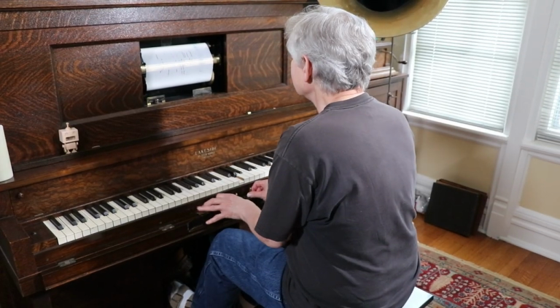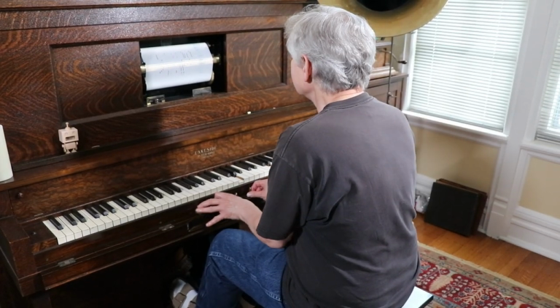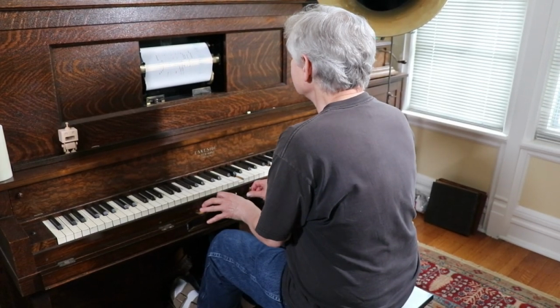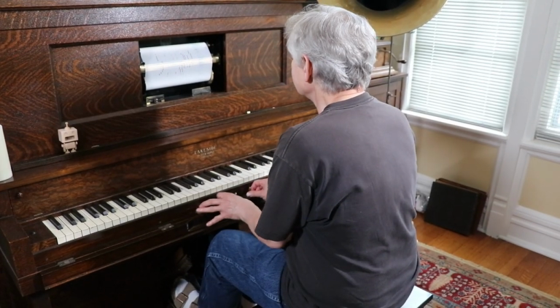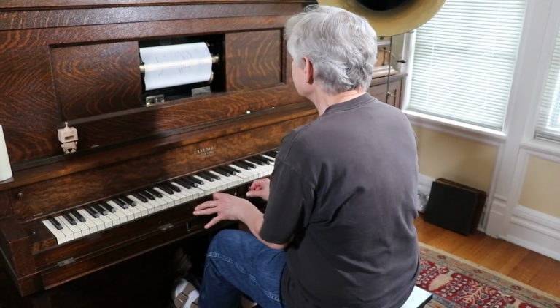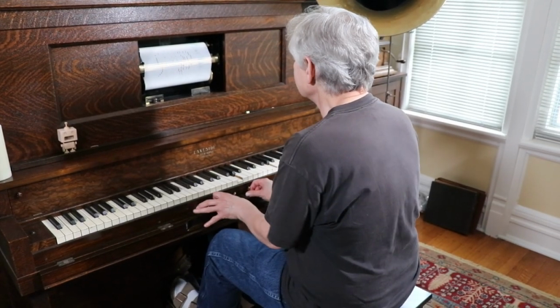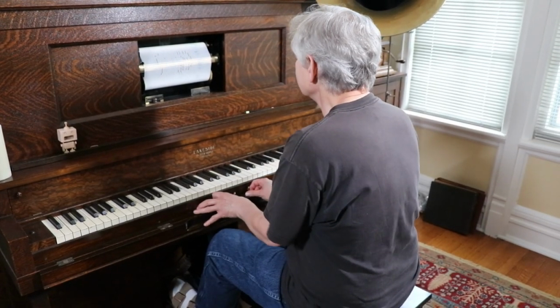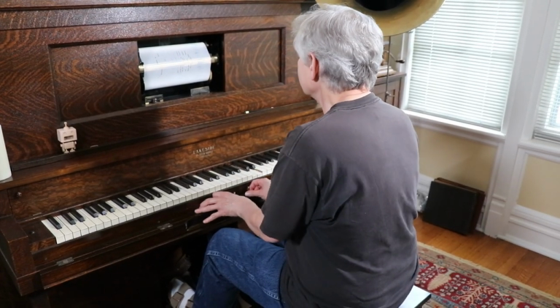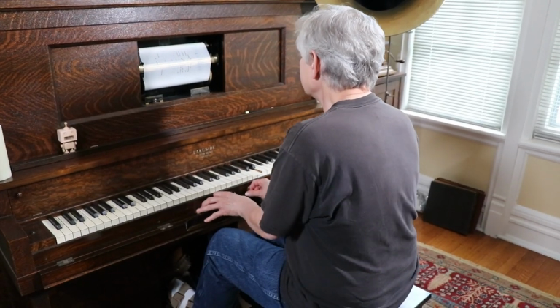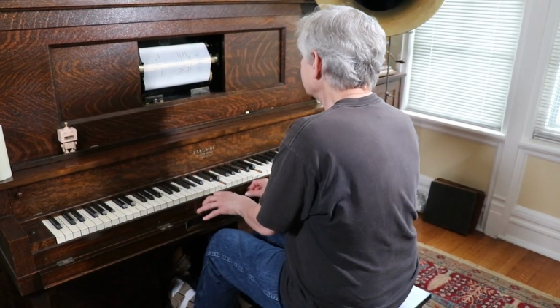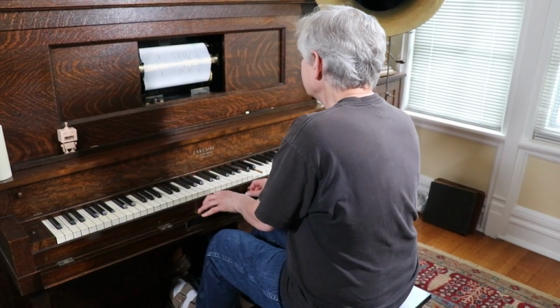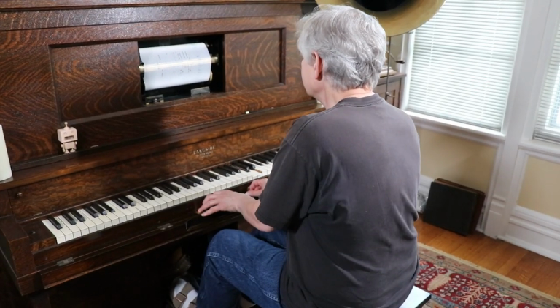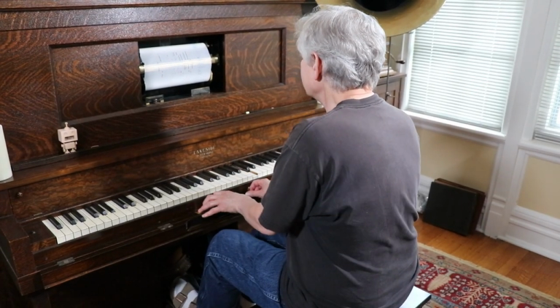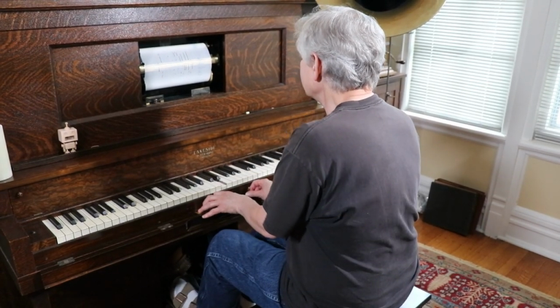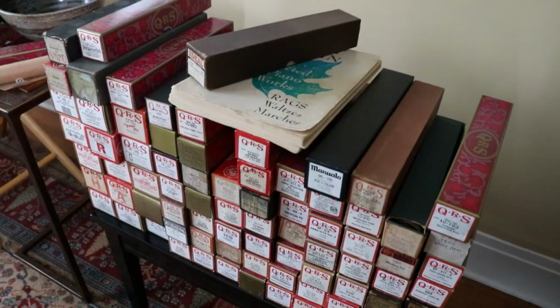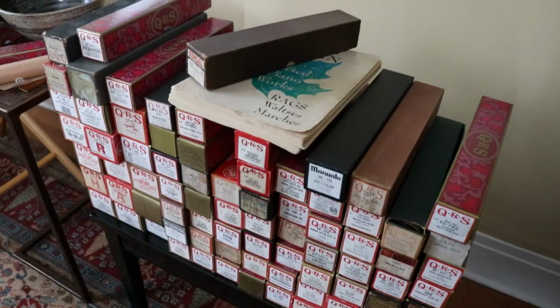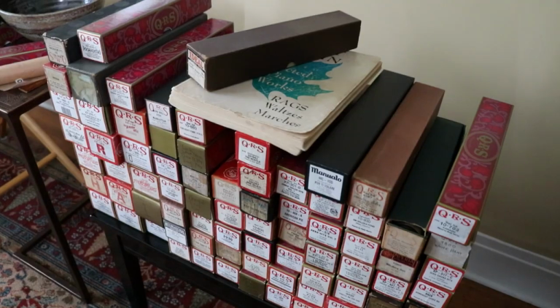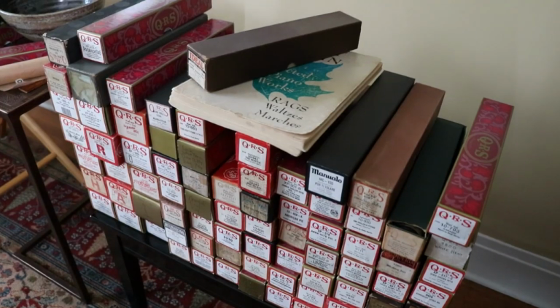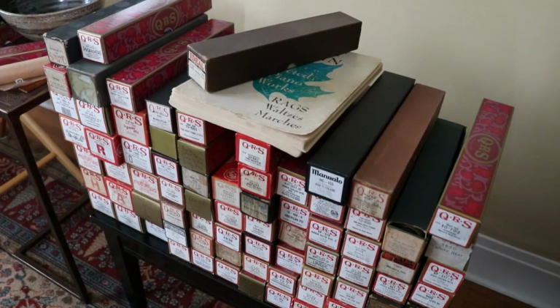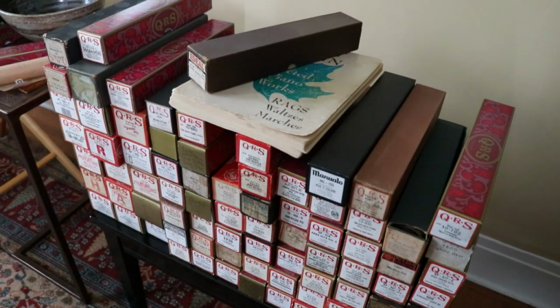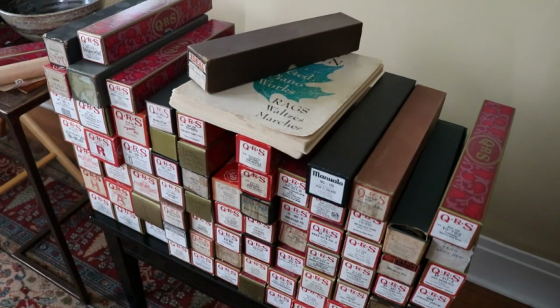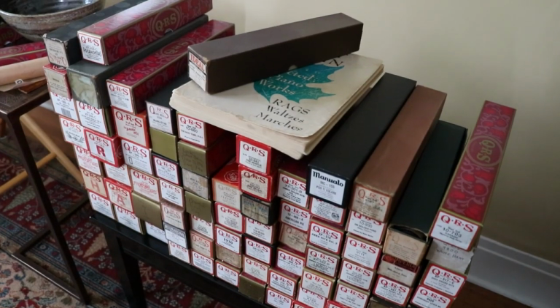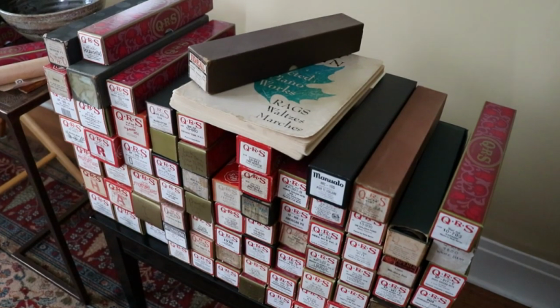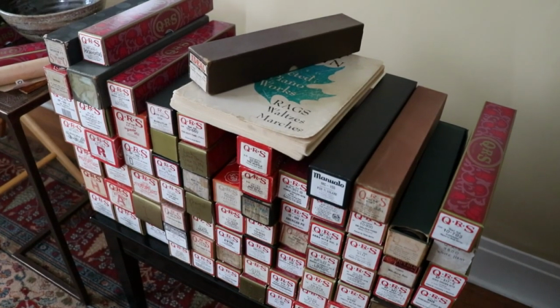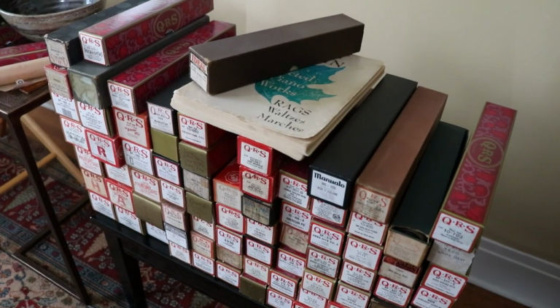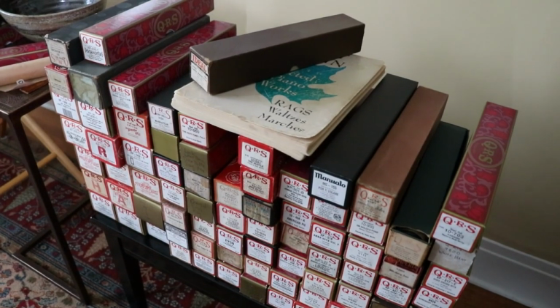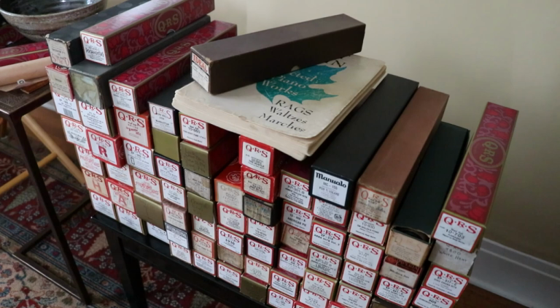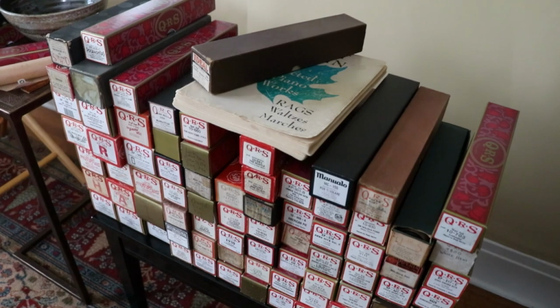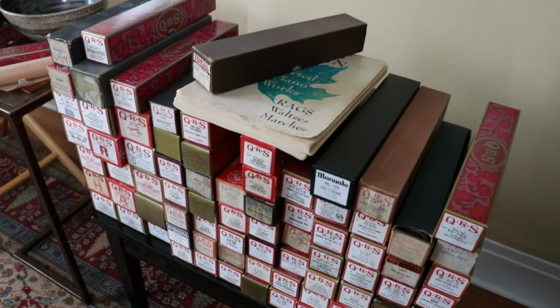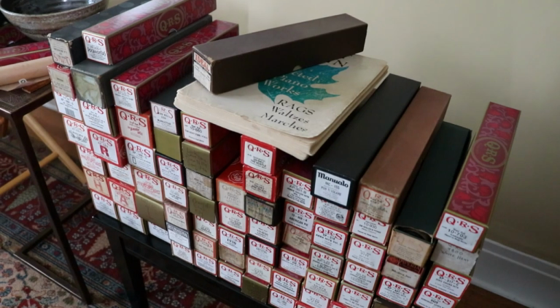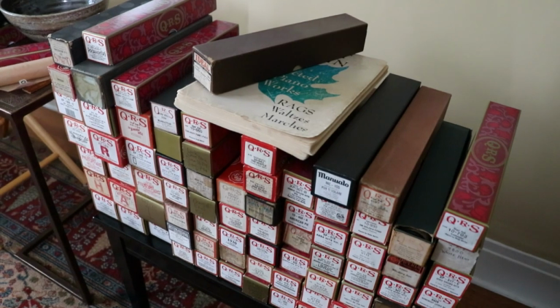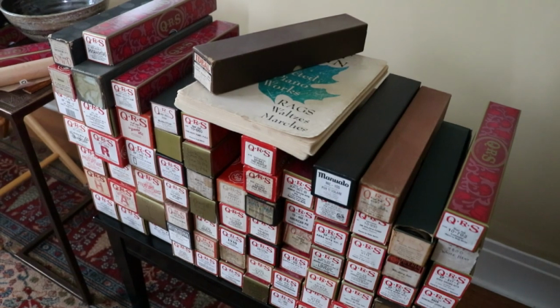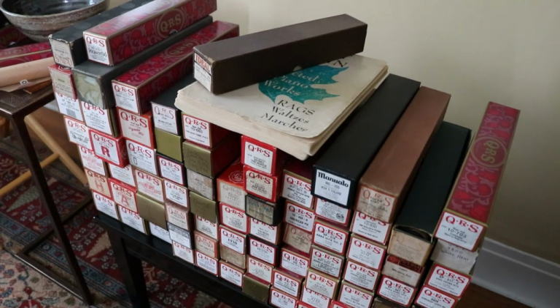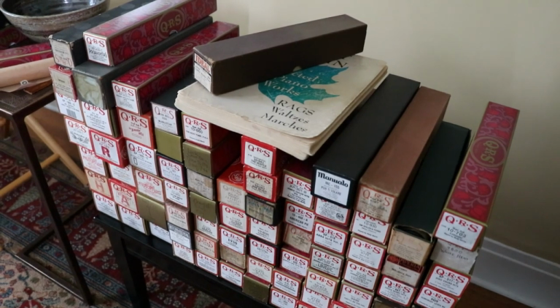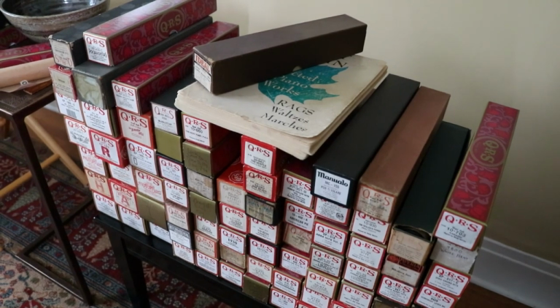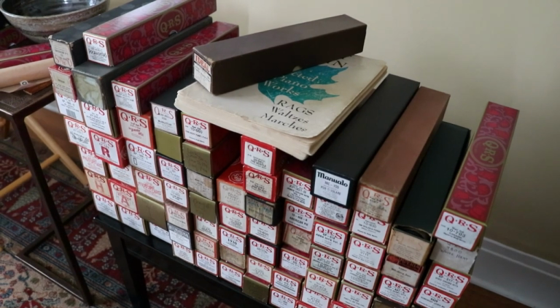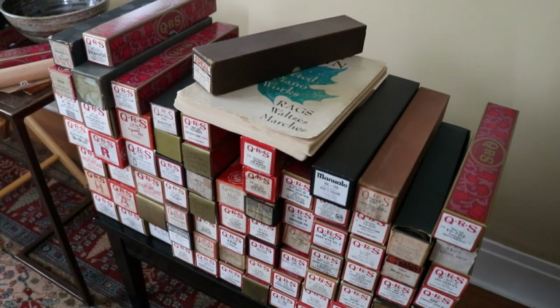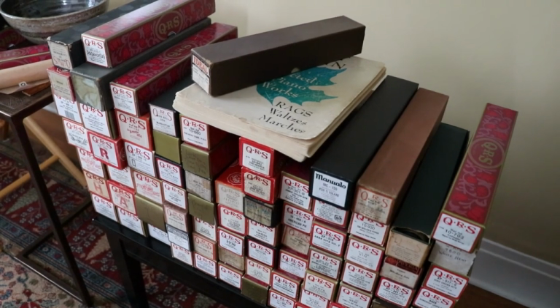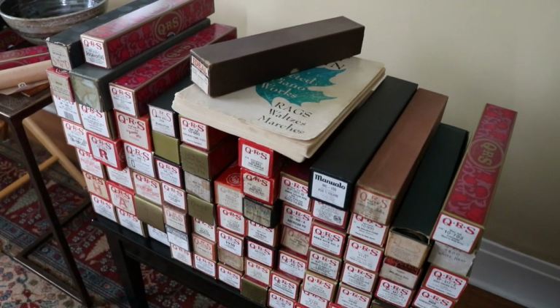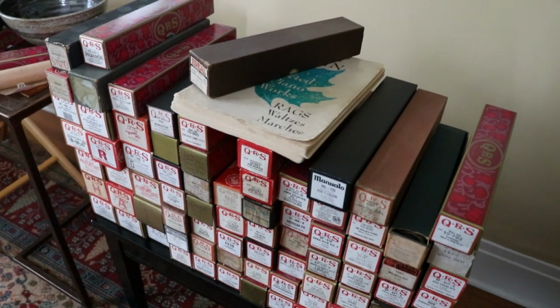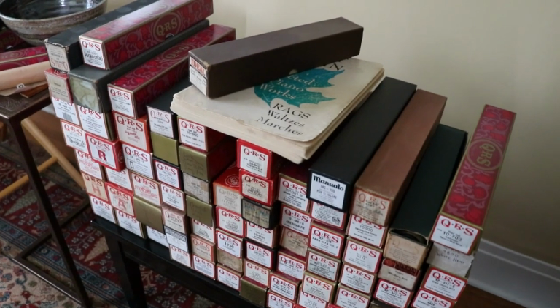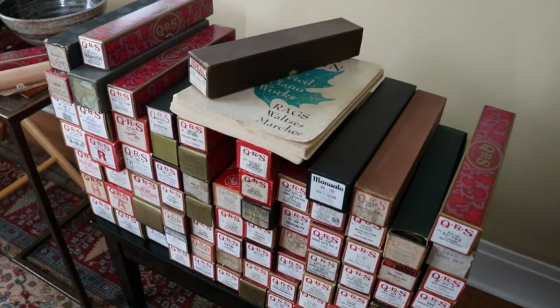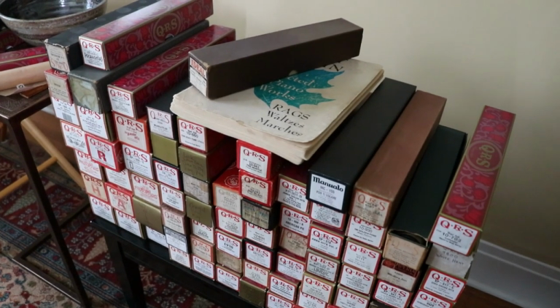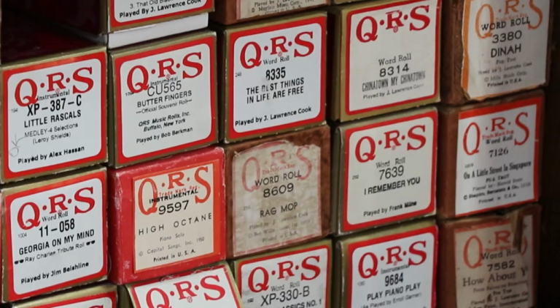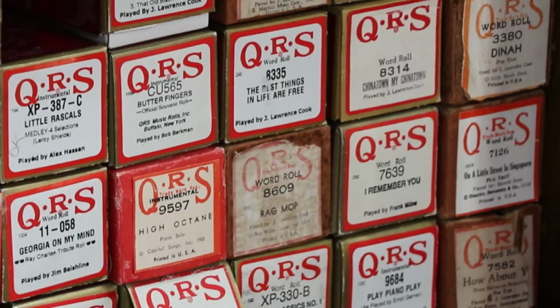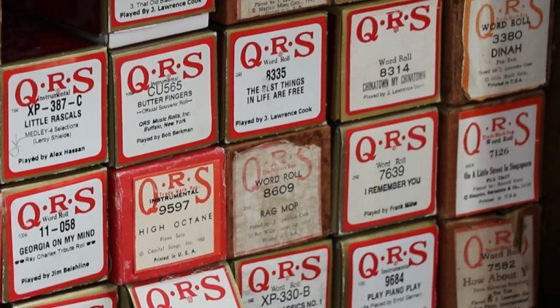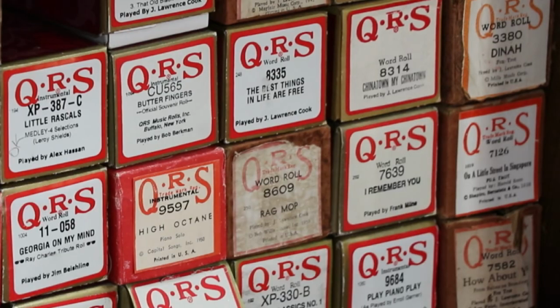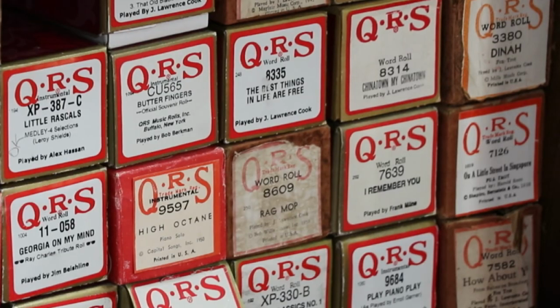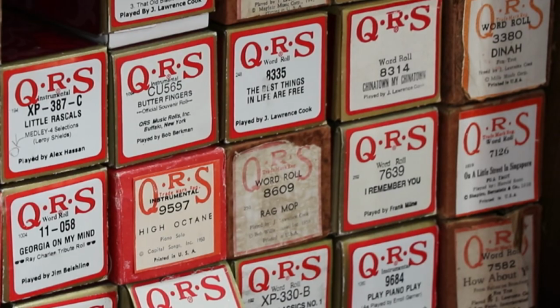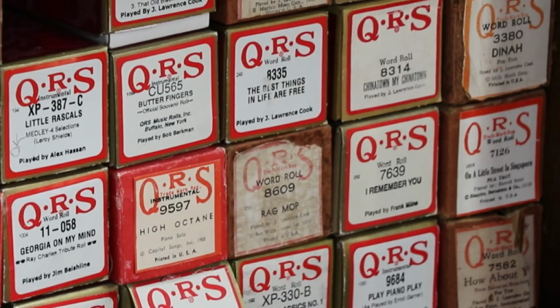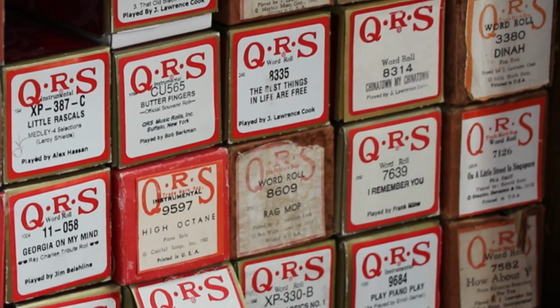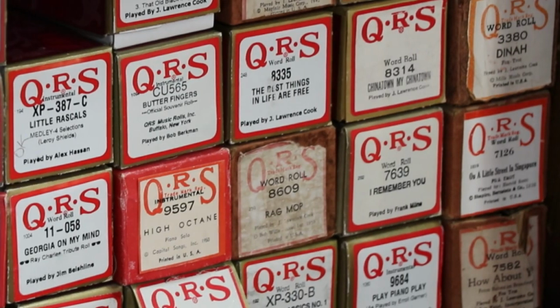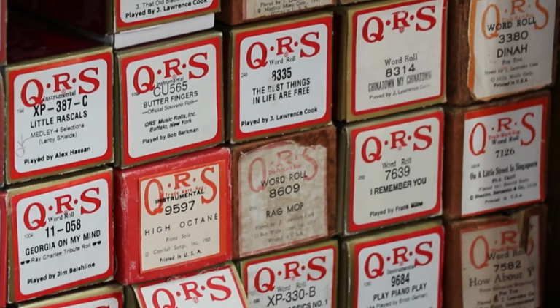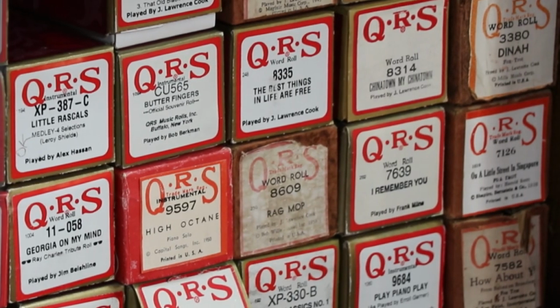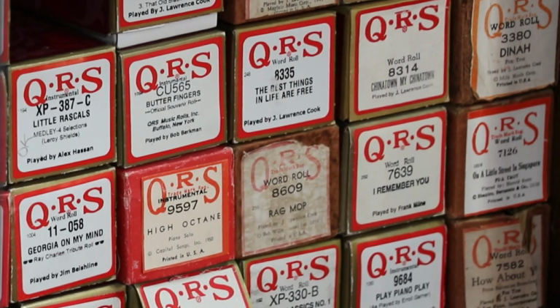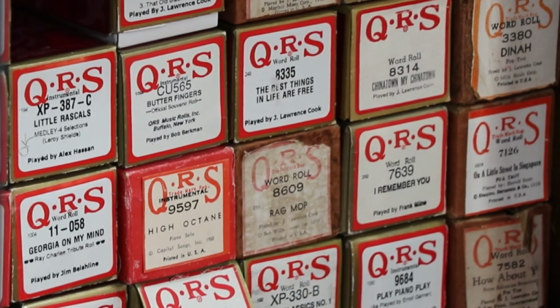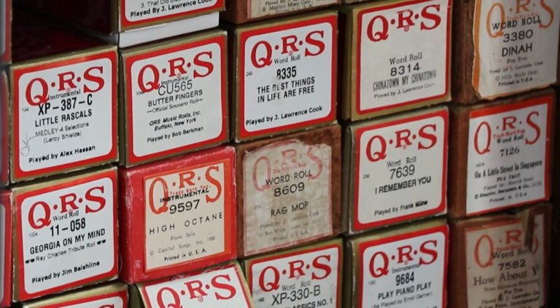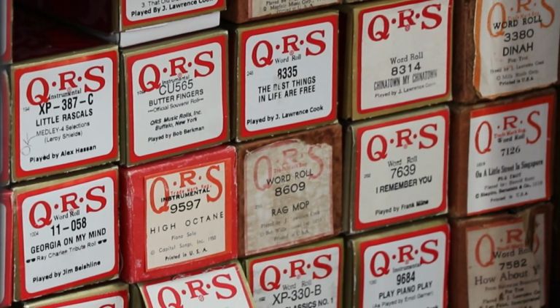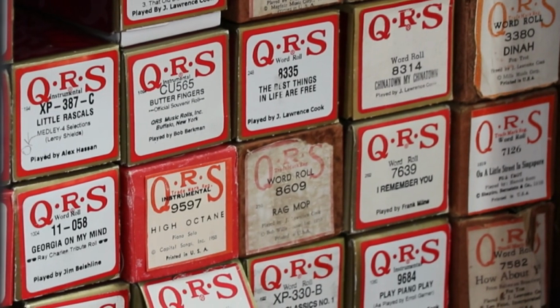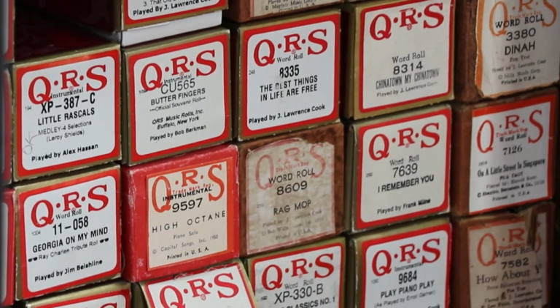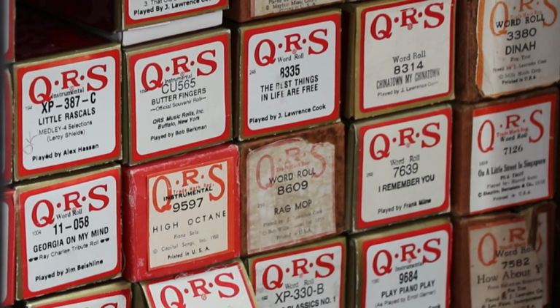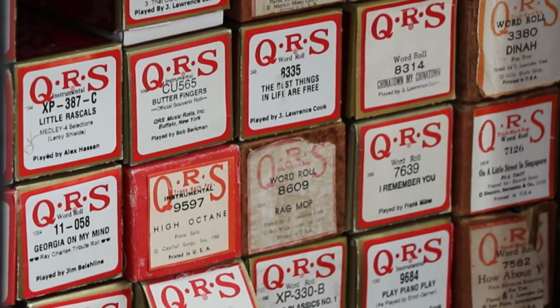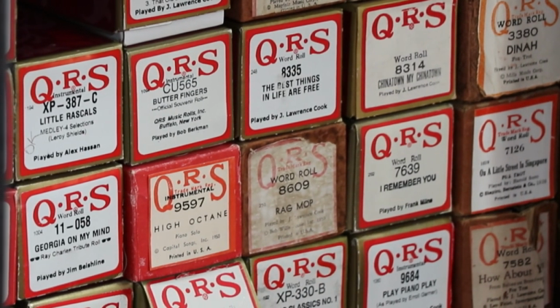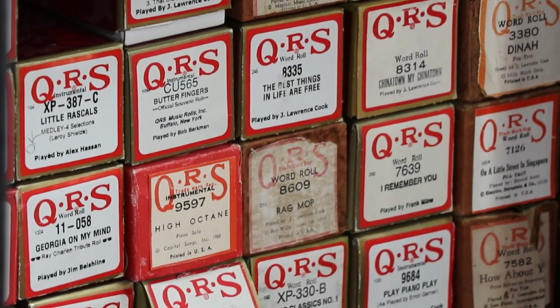I don't actually know how many rolls I have. I may have about, I don't know, 2,500 or 3,000 rolls.